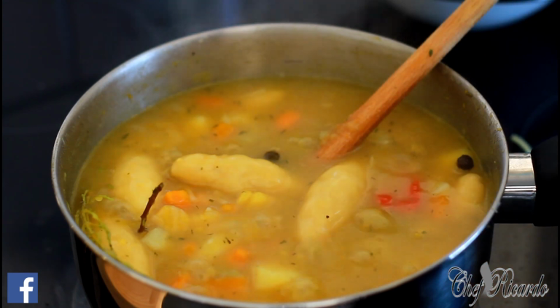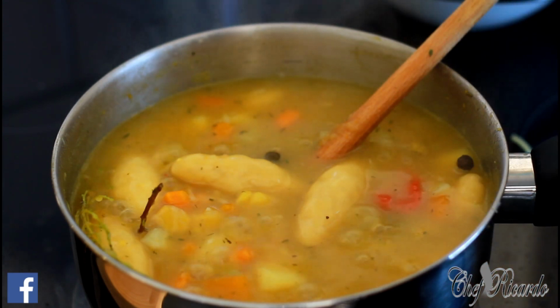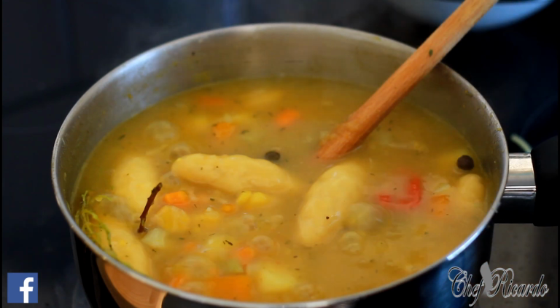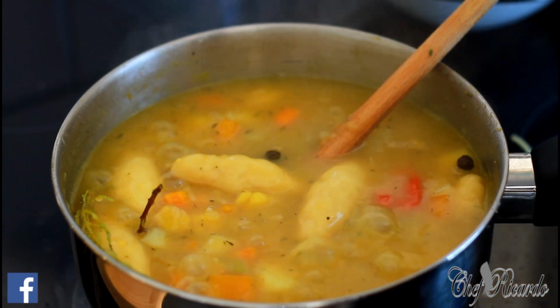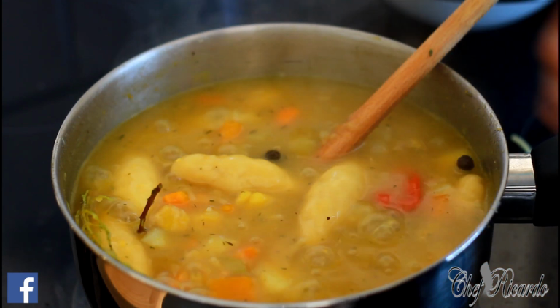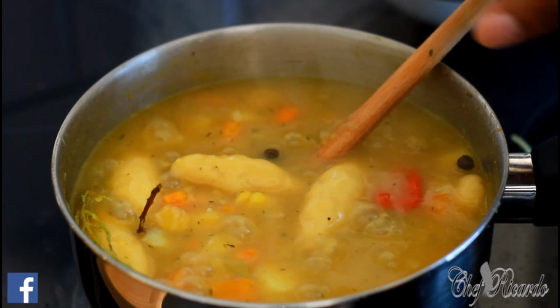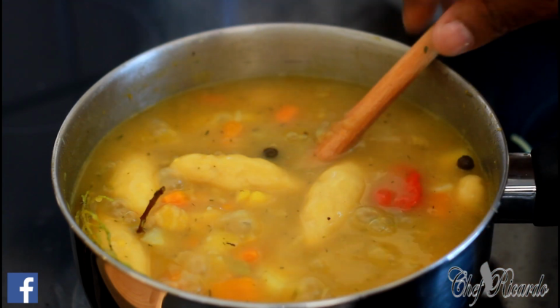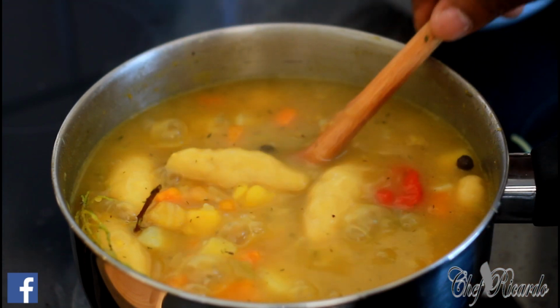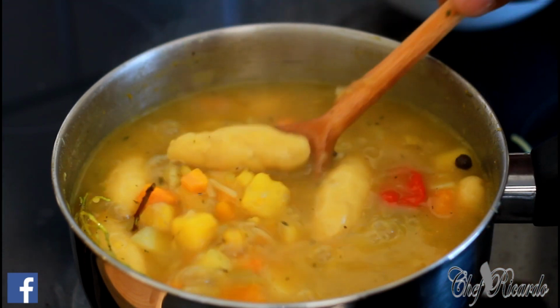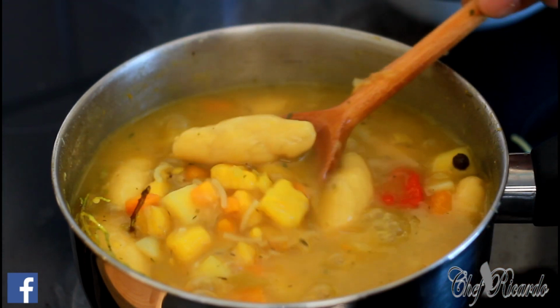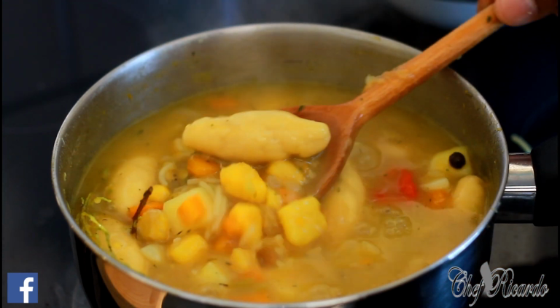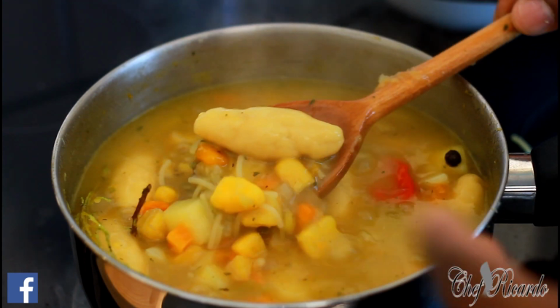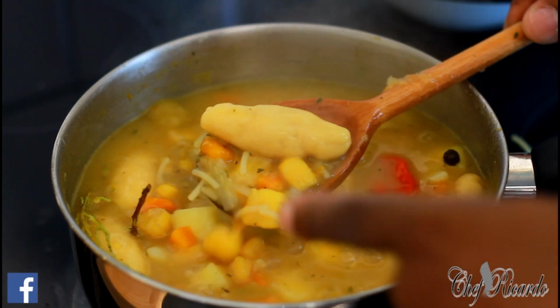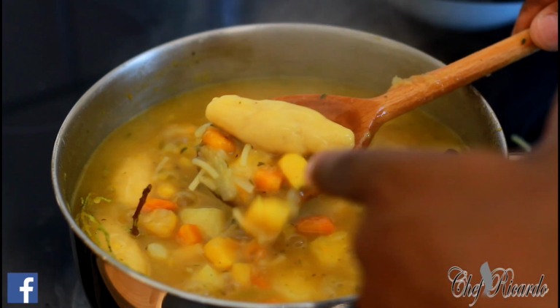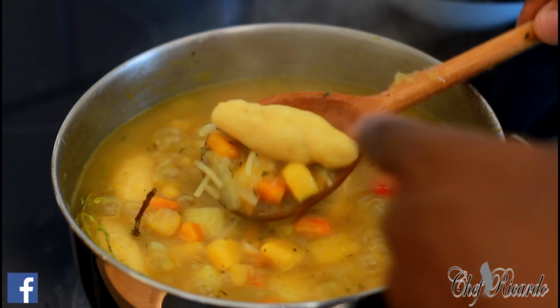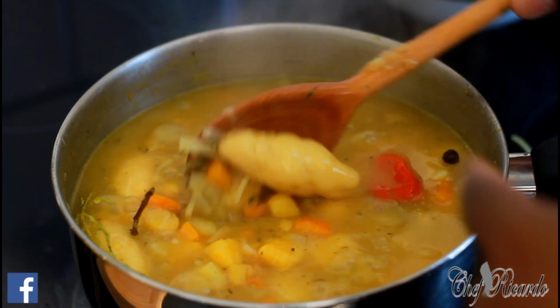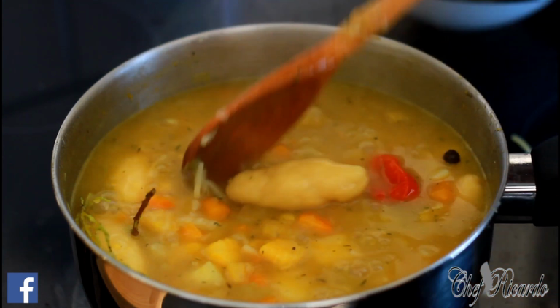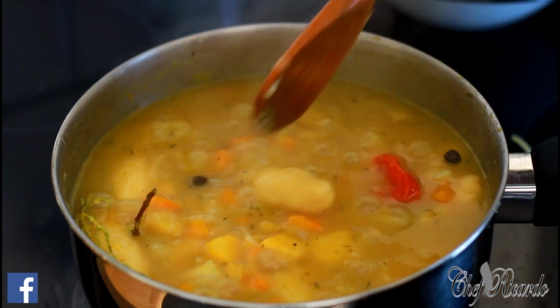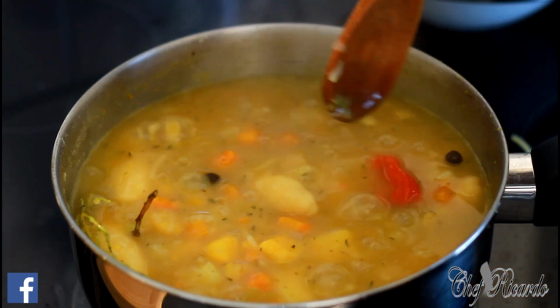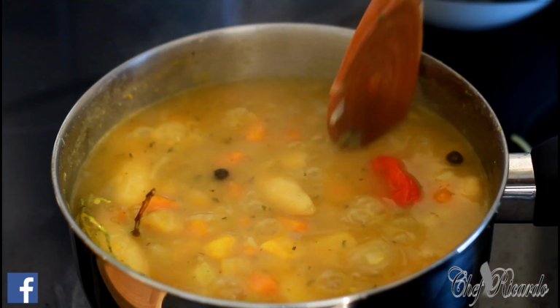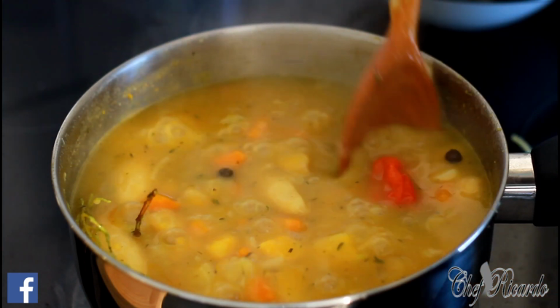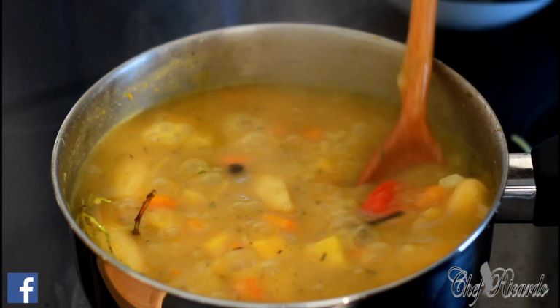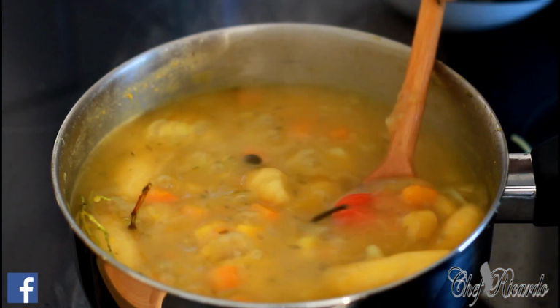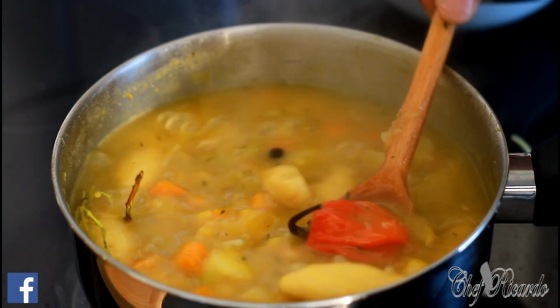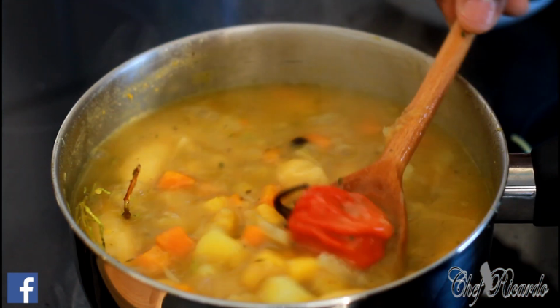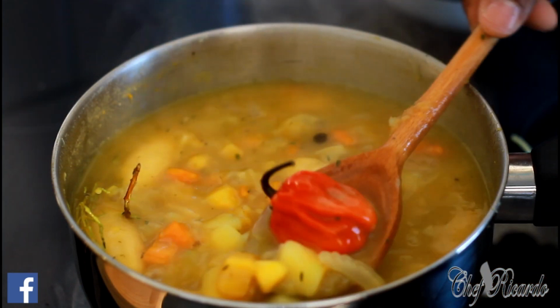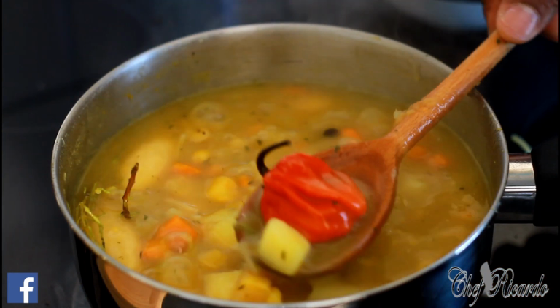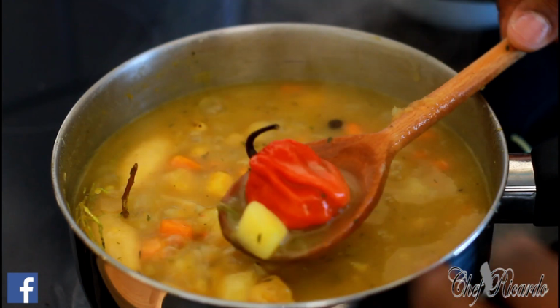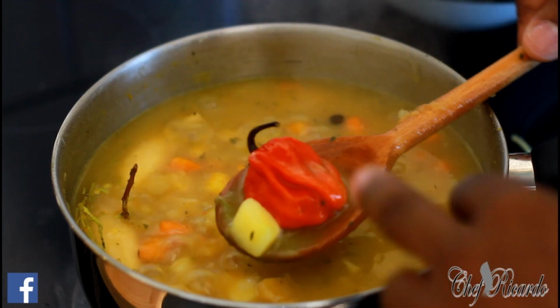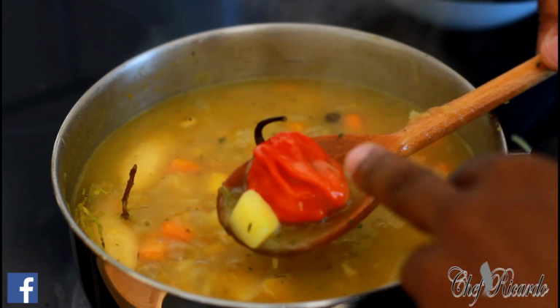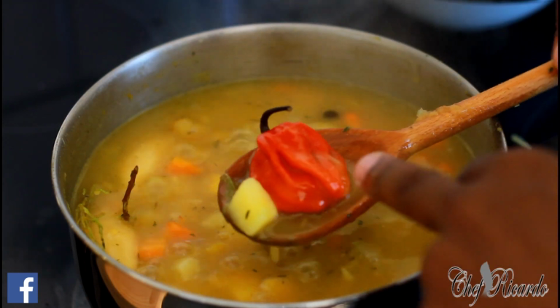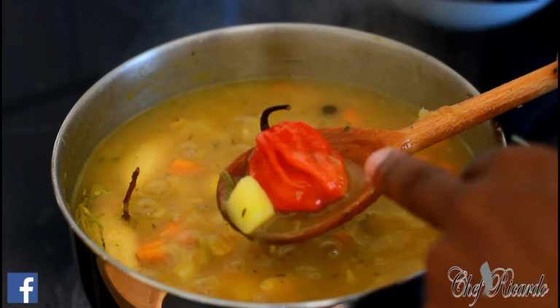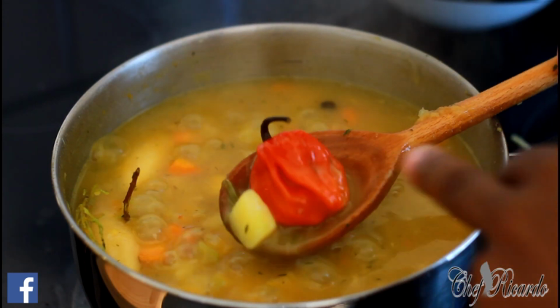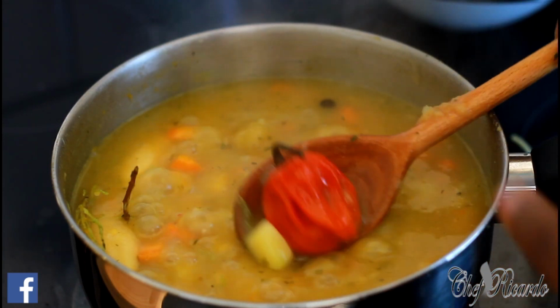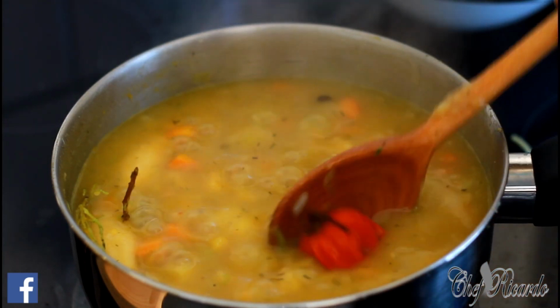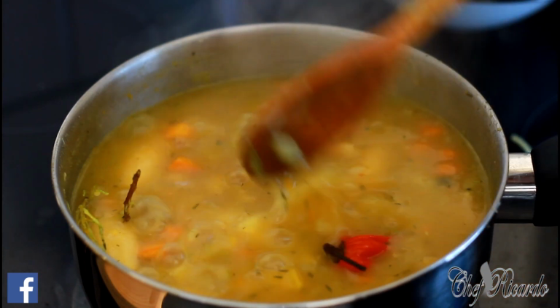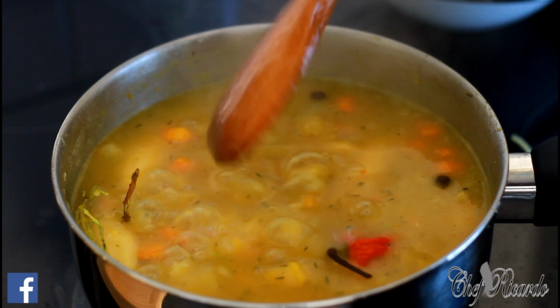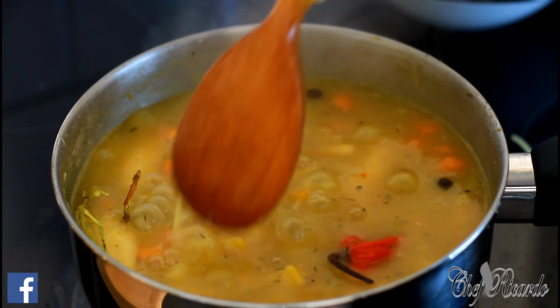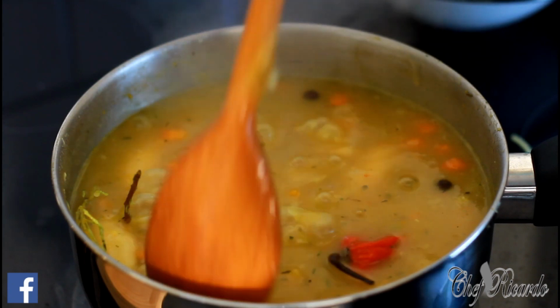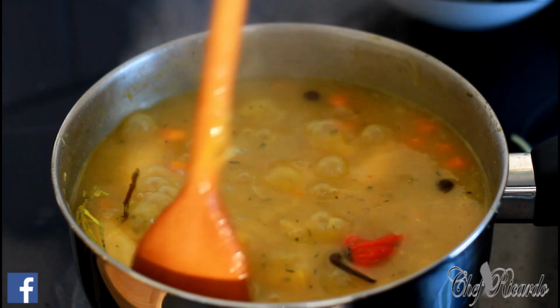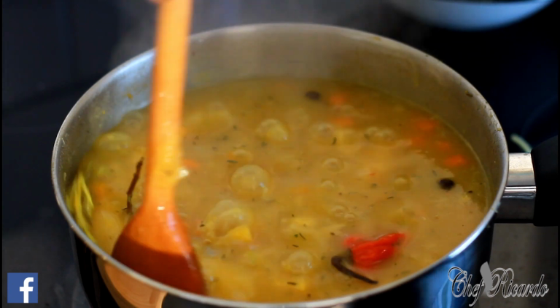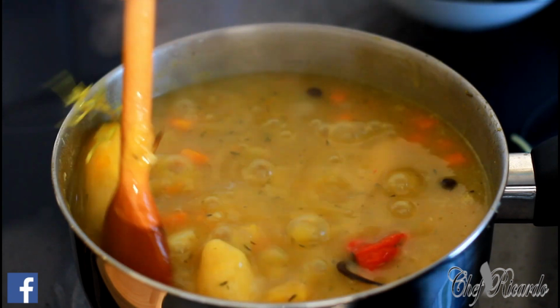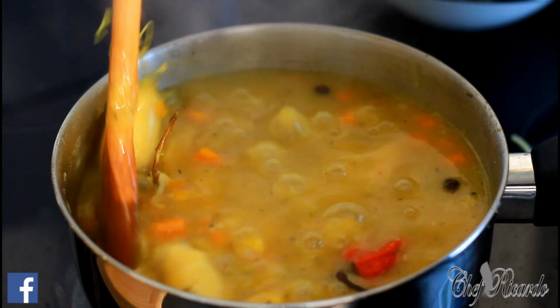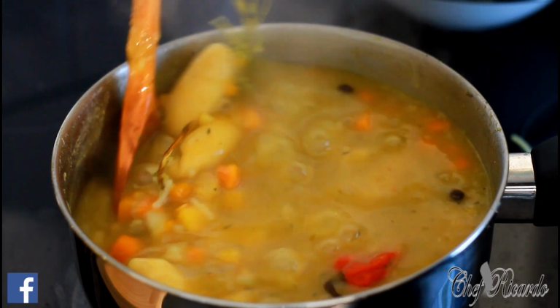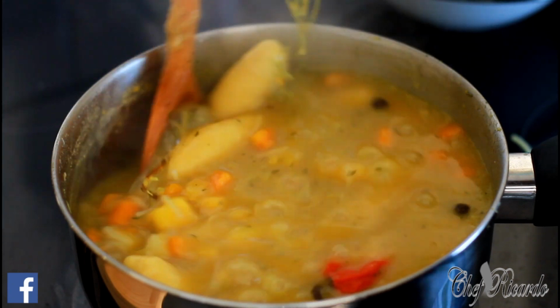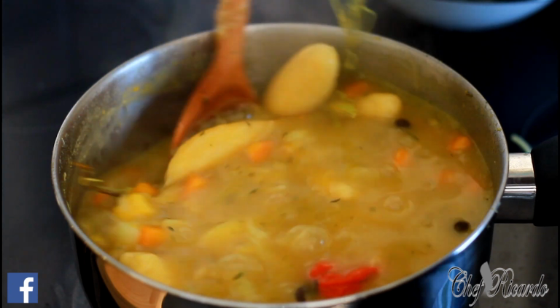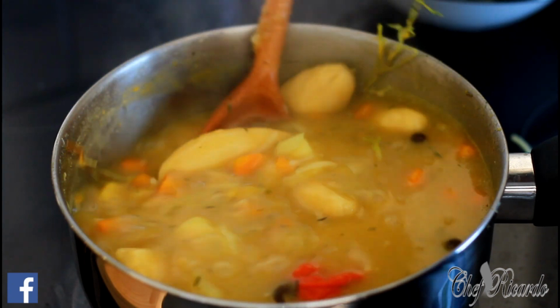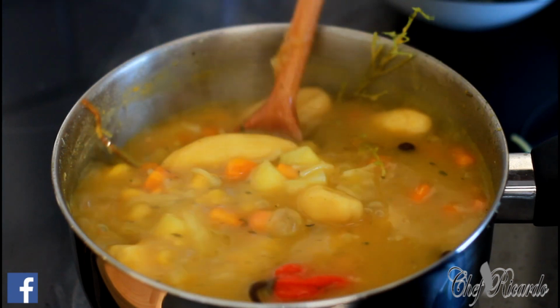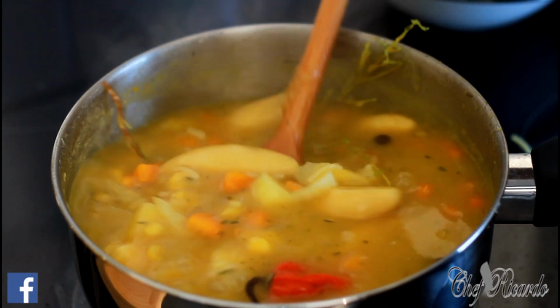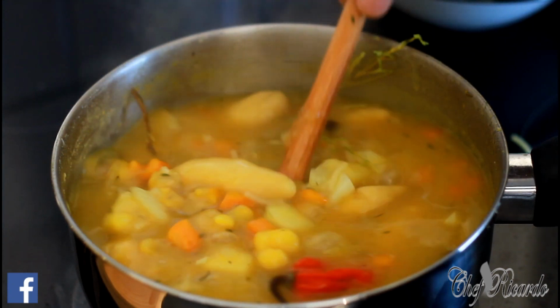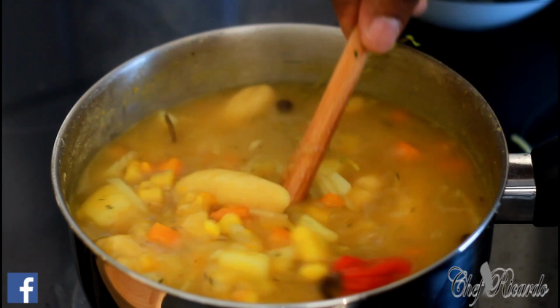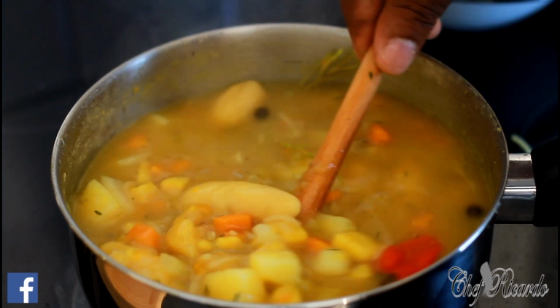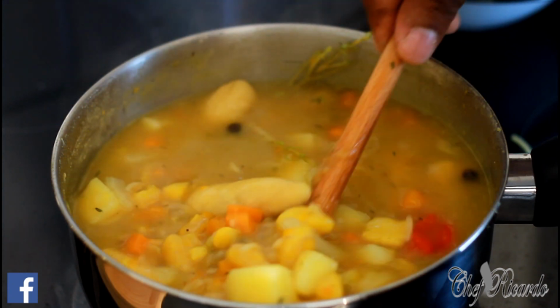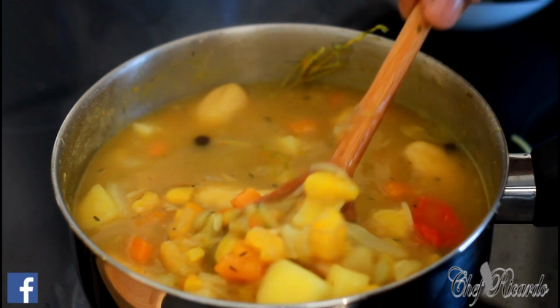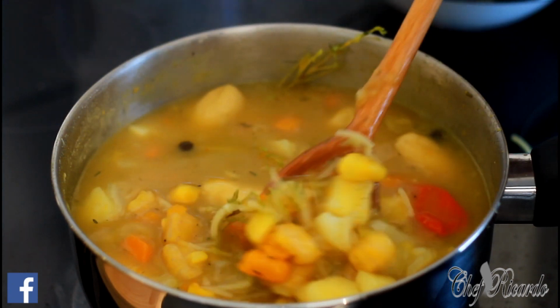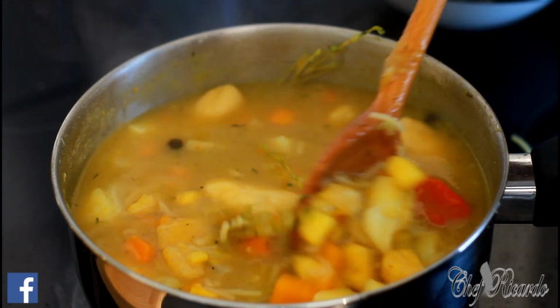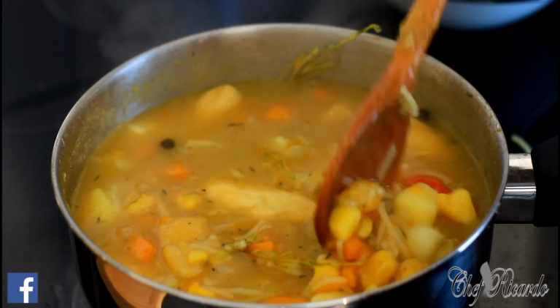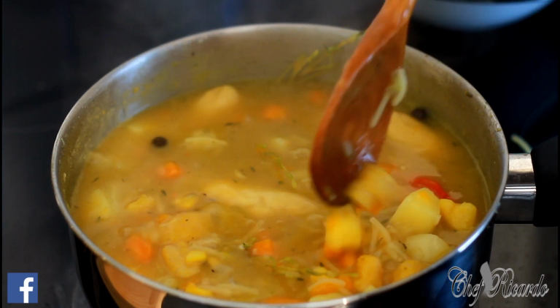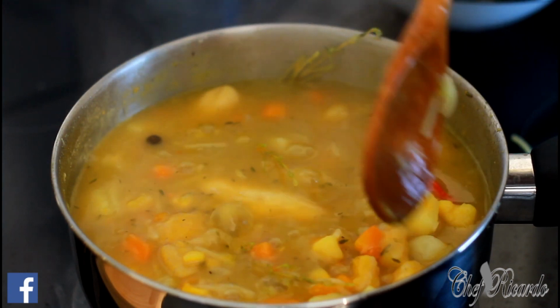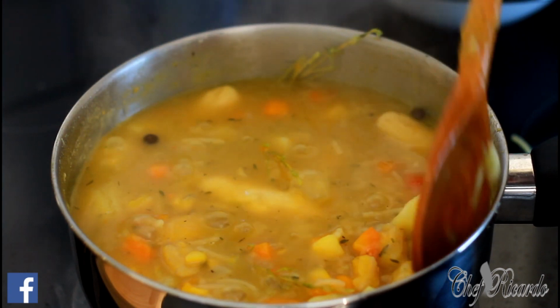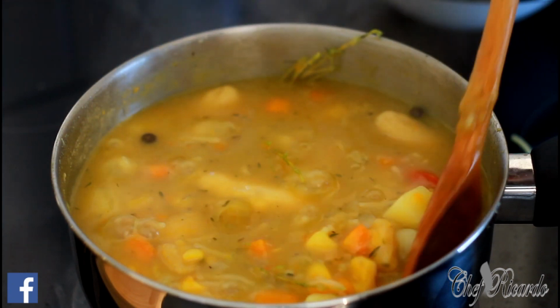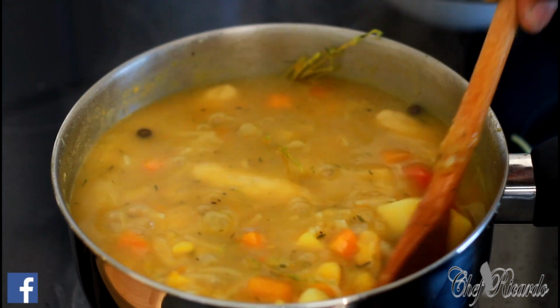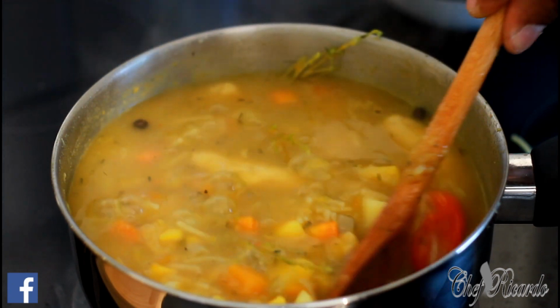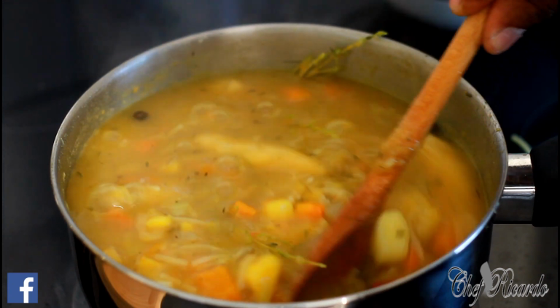You can make yourself some nice lovely vegetable soup at home without using meat — just vegetables. Put a few dumplings in it and a nice lovely Jamaican scotch bonnet pepper inside of it. It's looking lovely and nice as you can see right here.